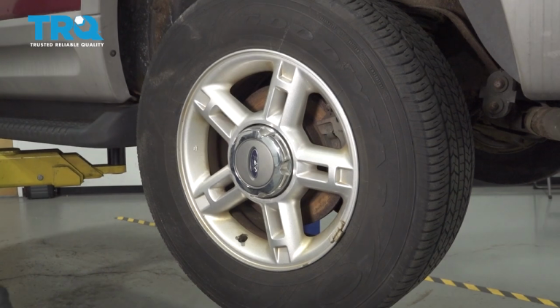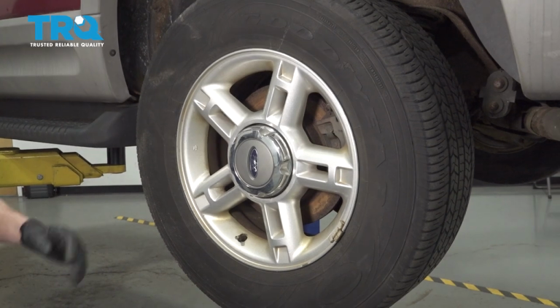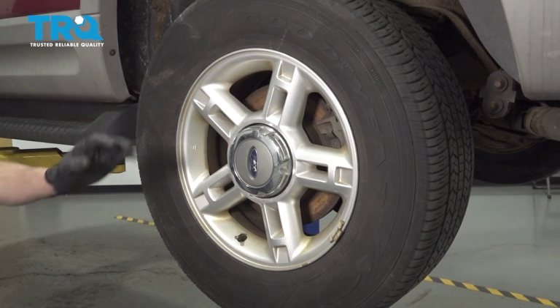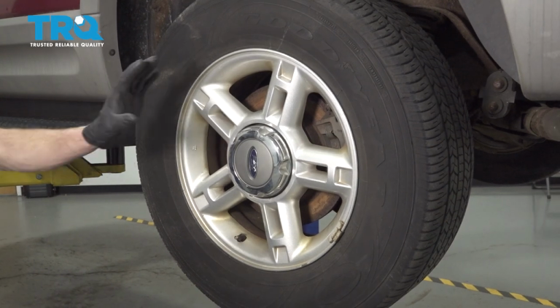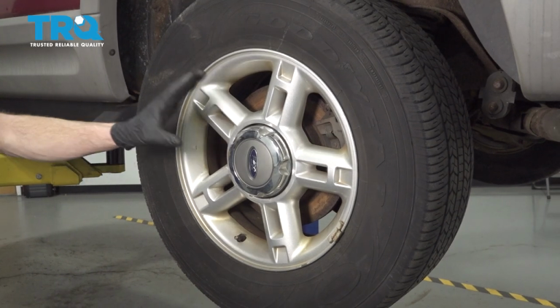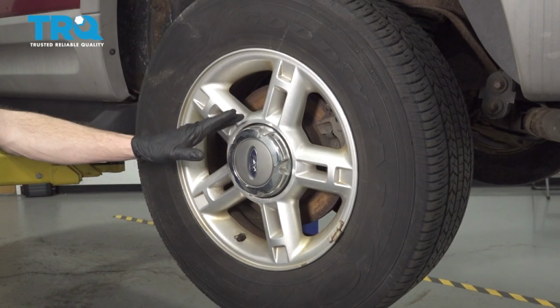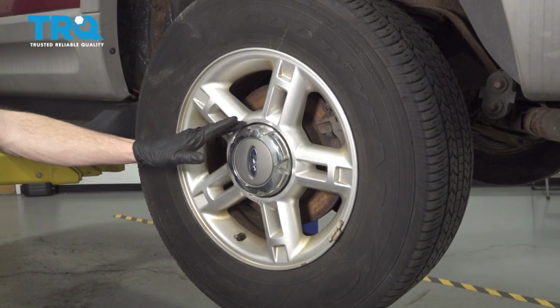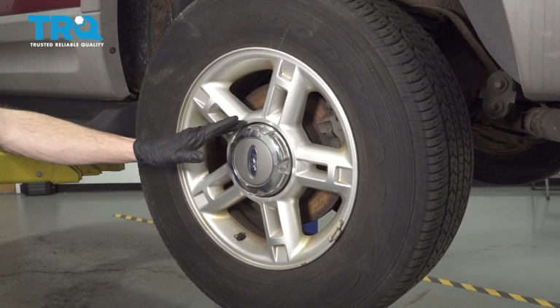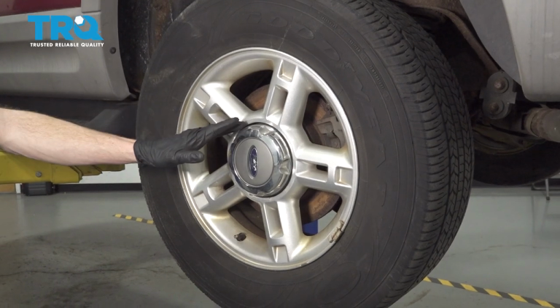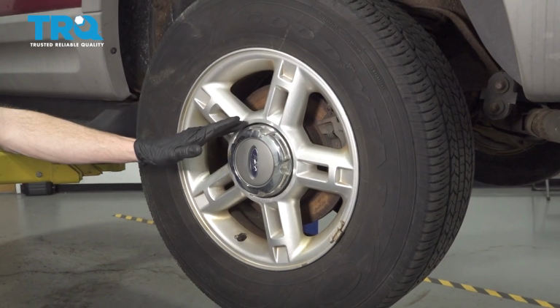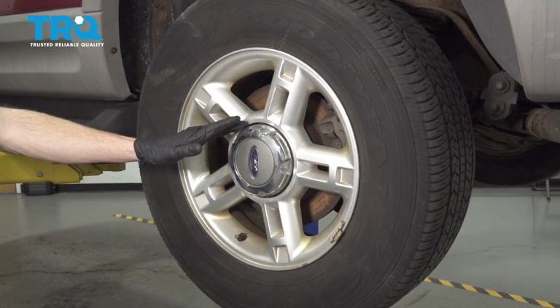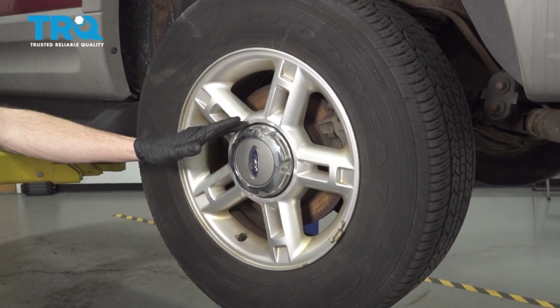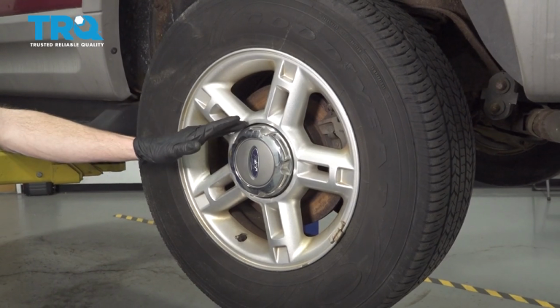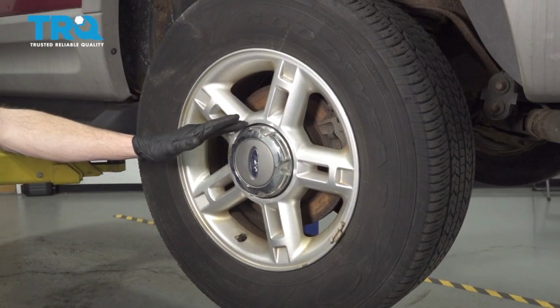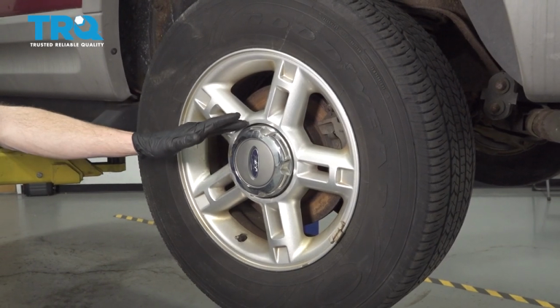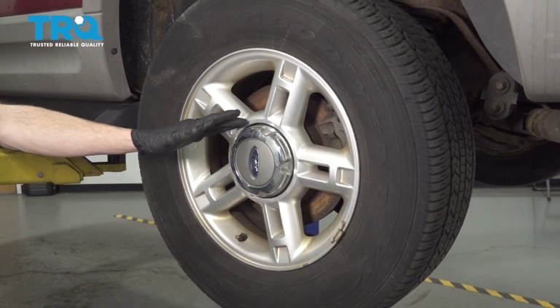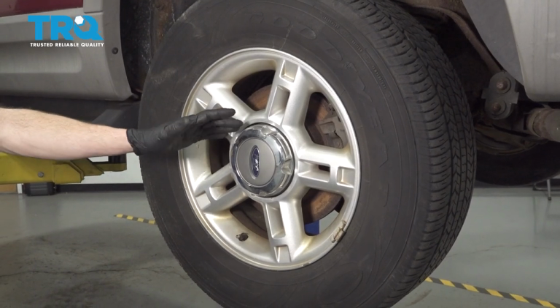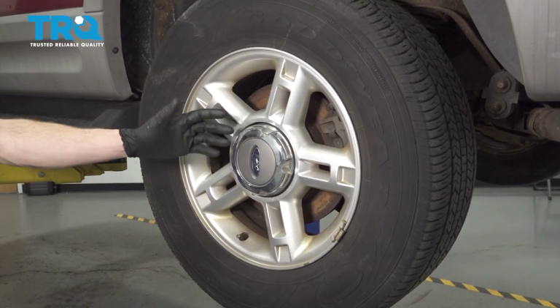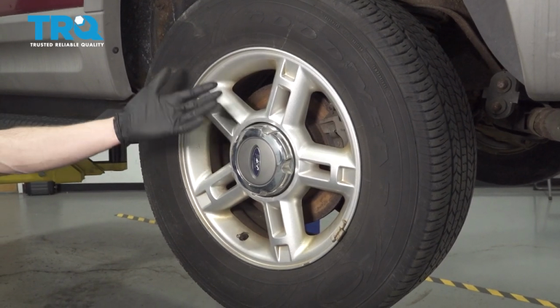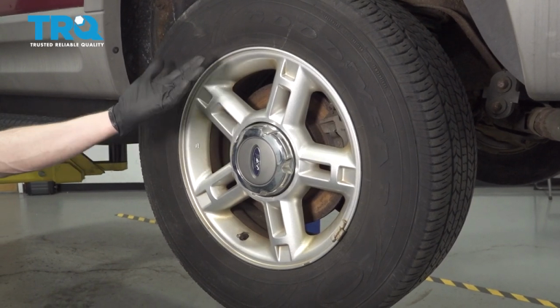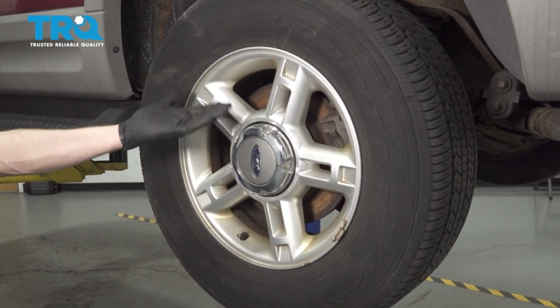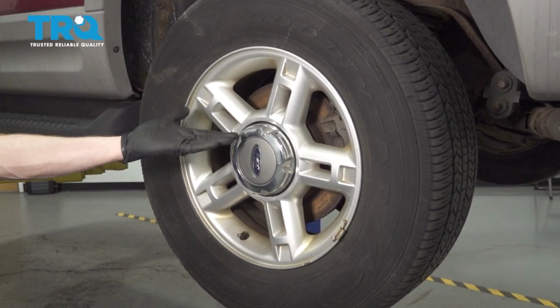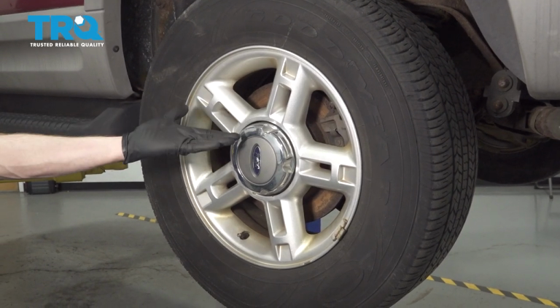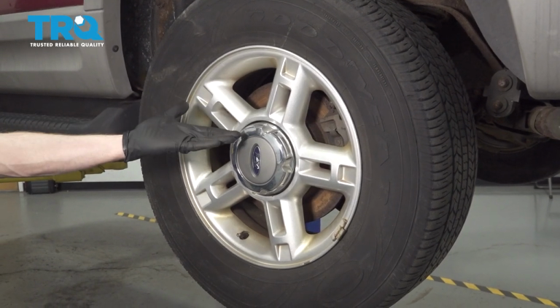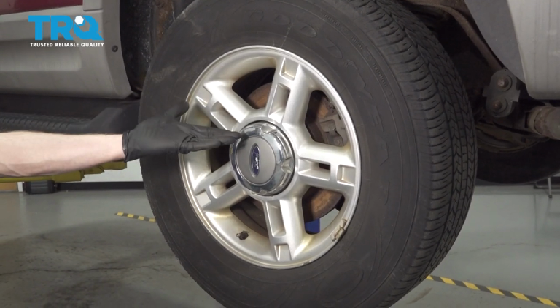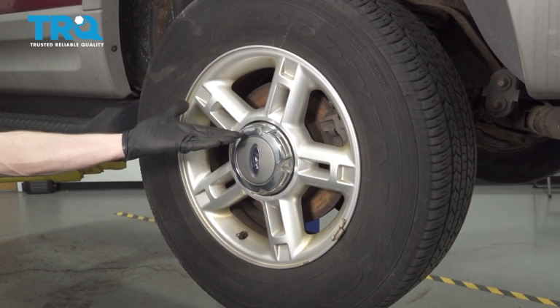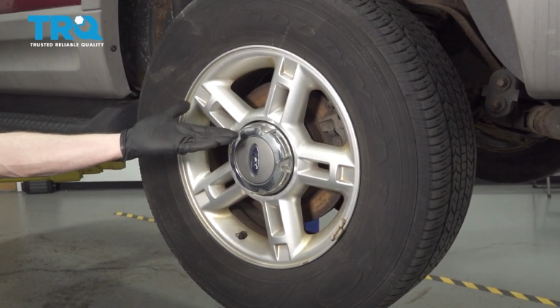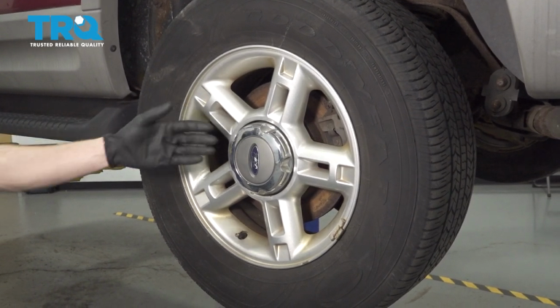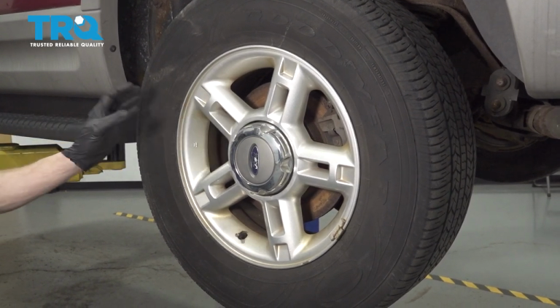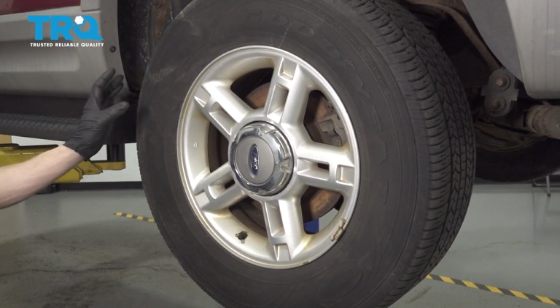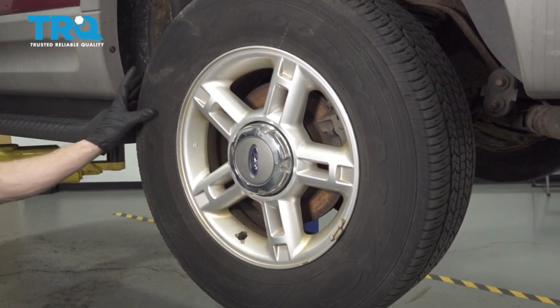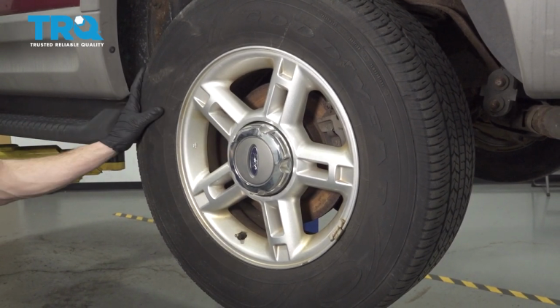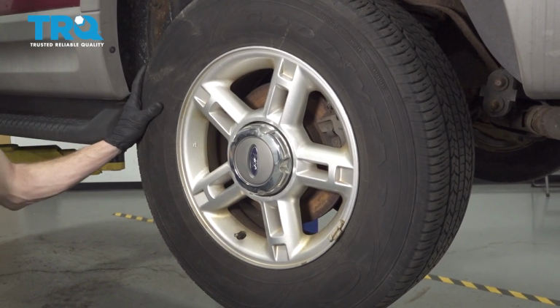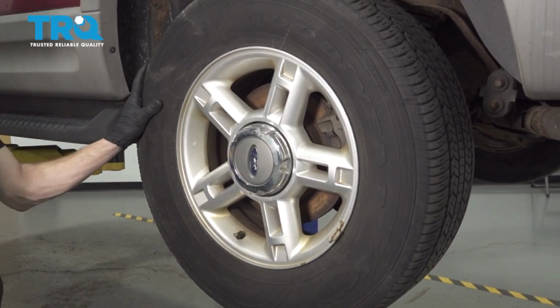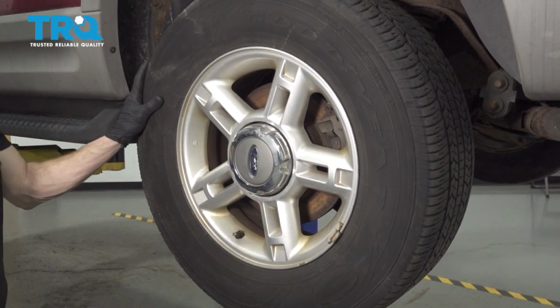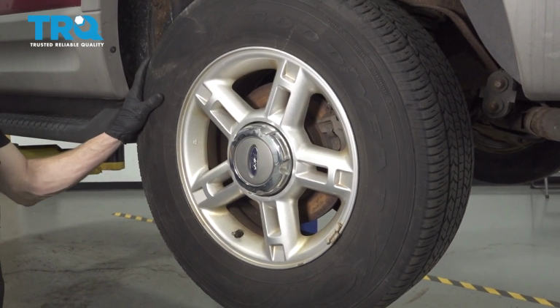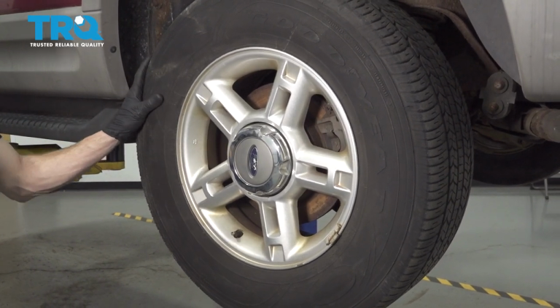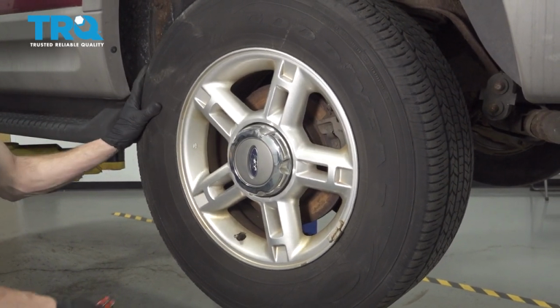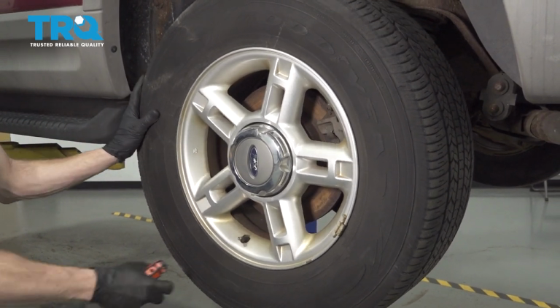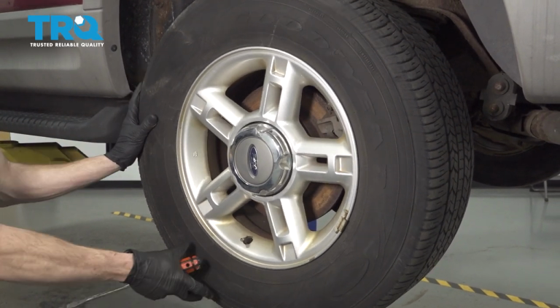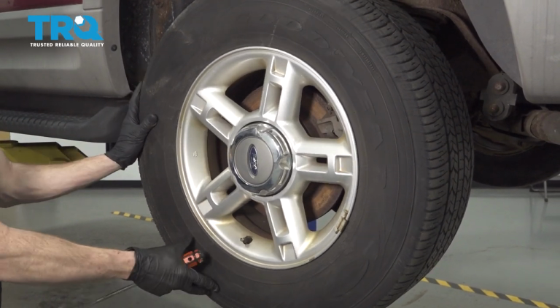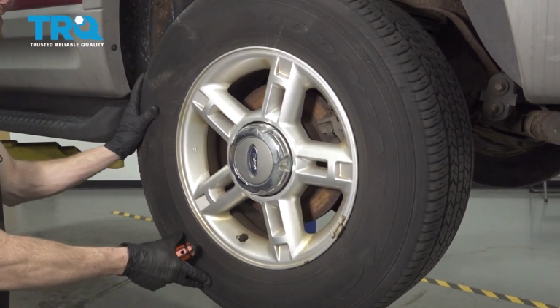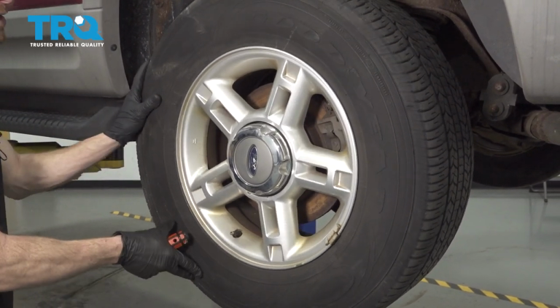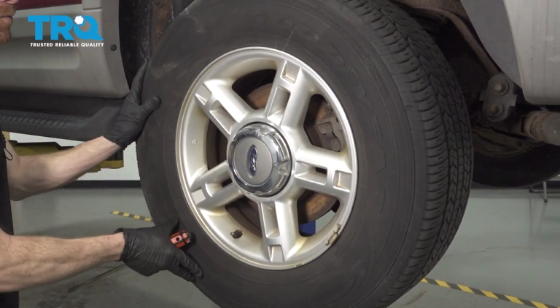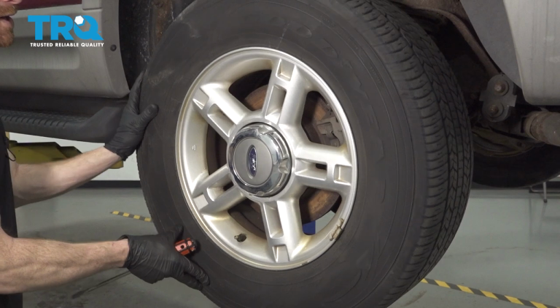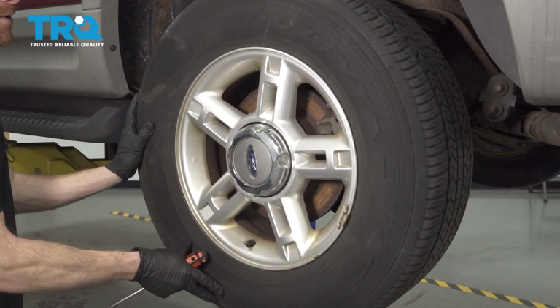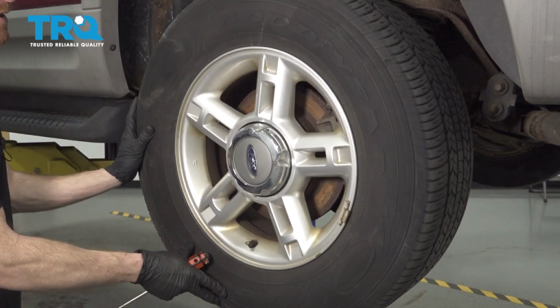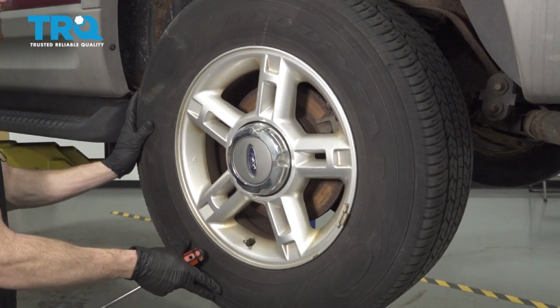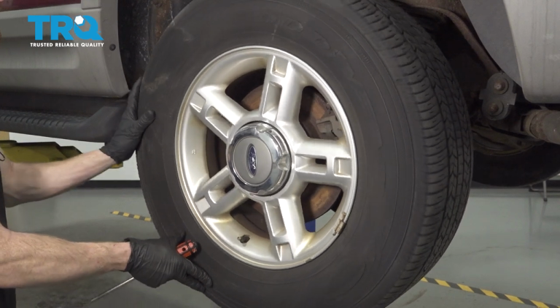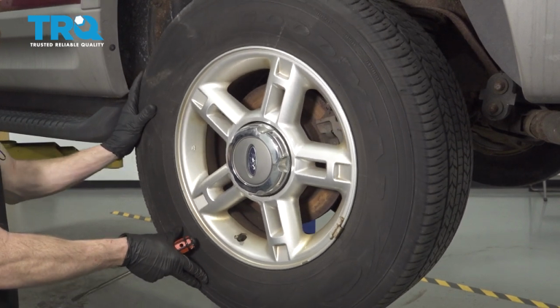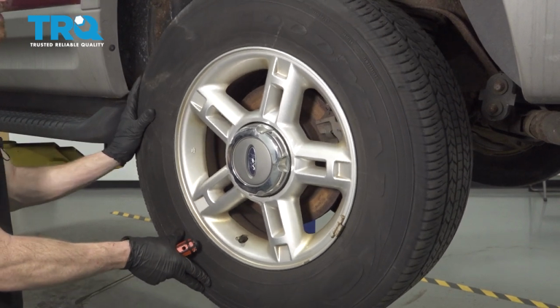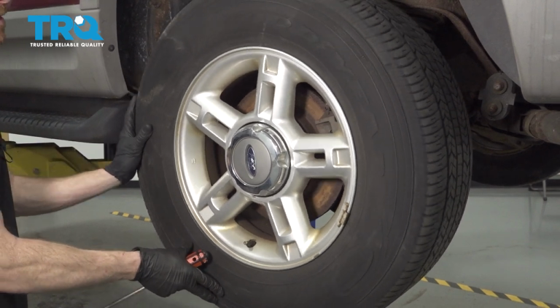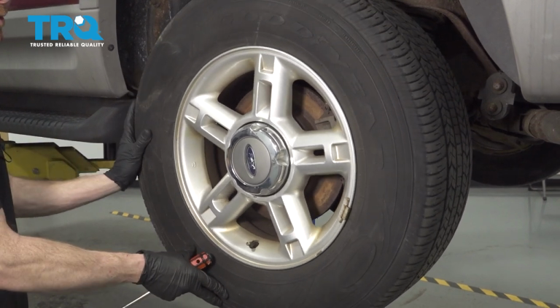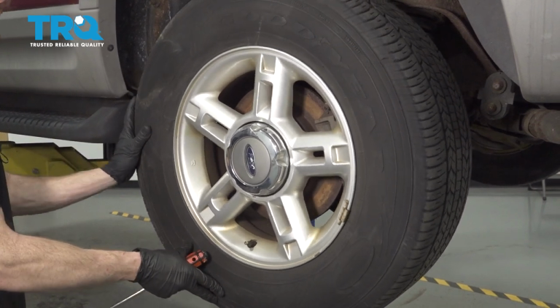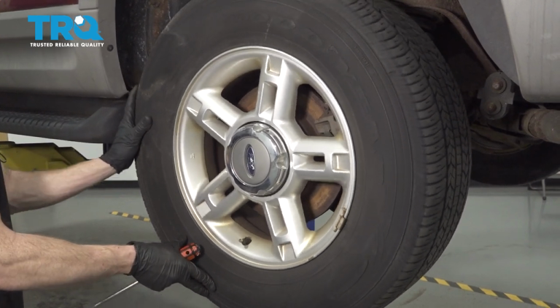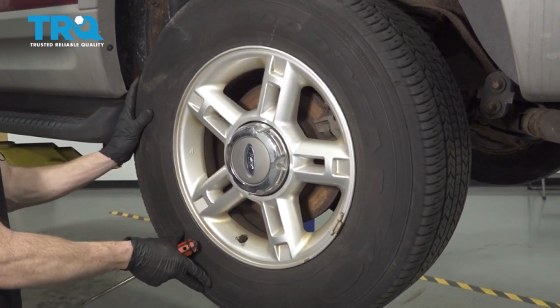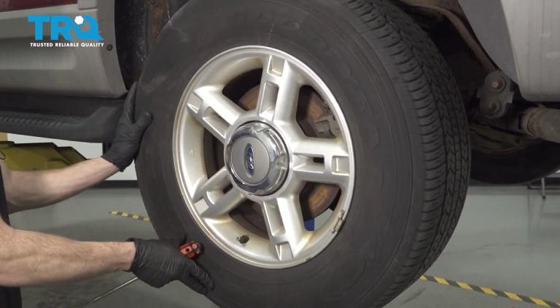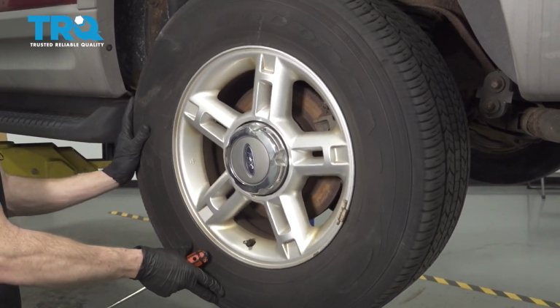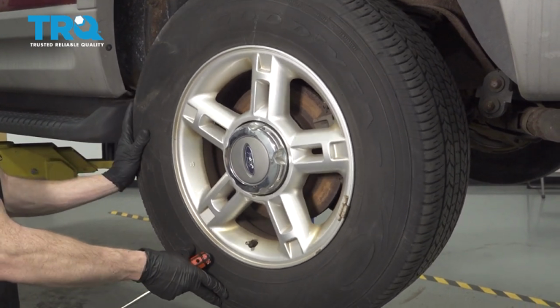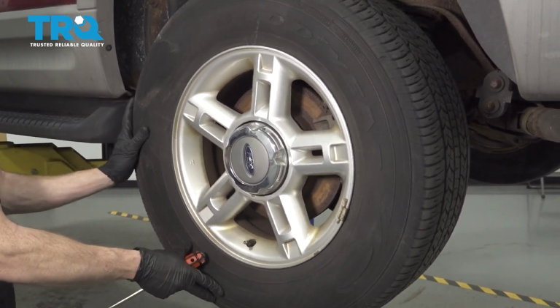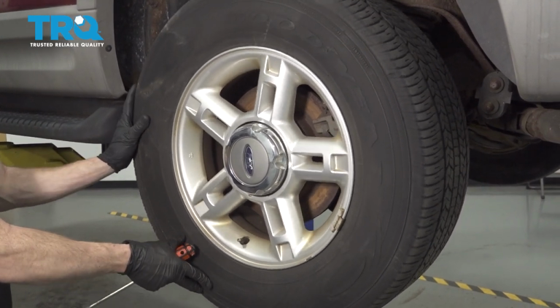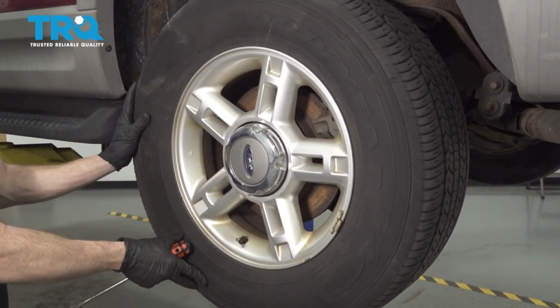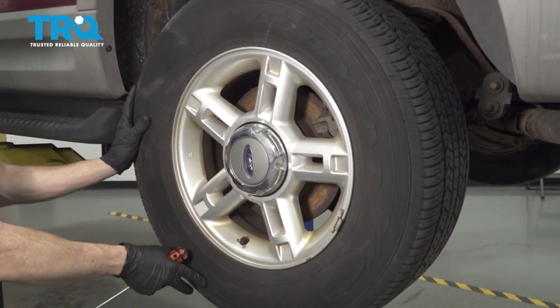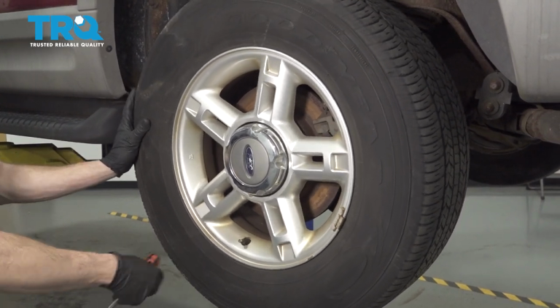Okay, friends, it's time to get started on our job. One of the first things you want to do is safely raise and support the rear of the vehicle so the wheel is off the ground.